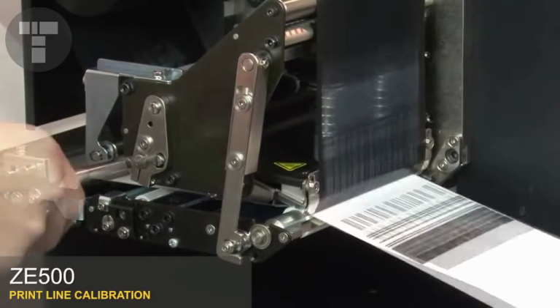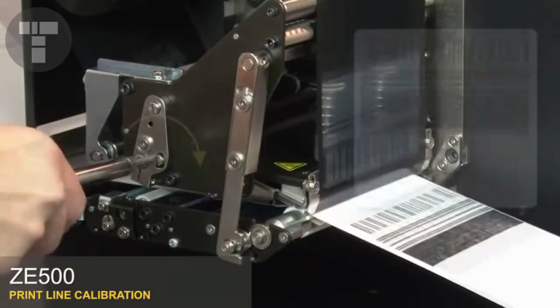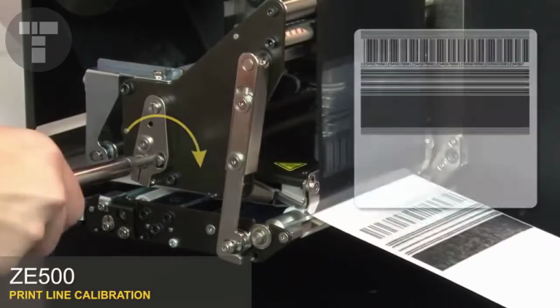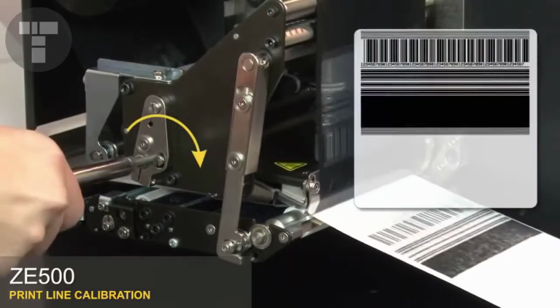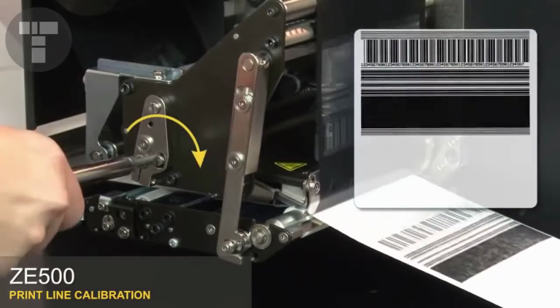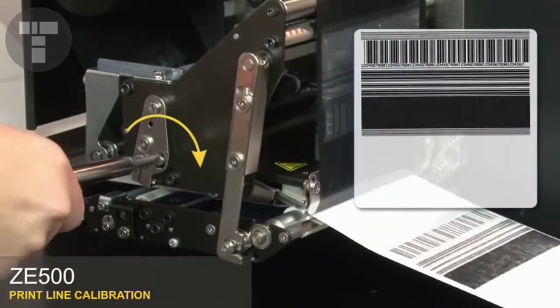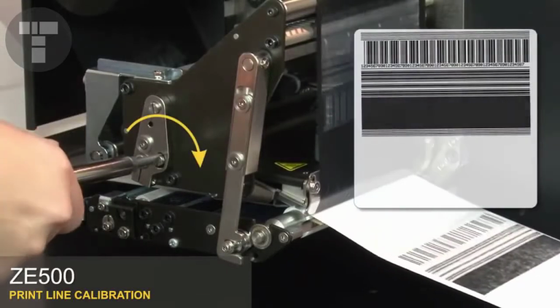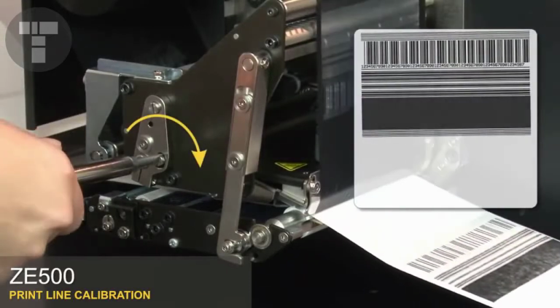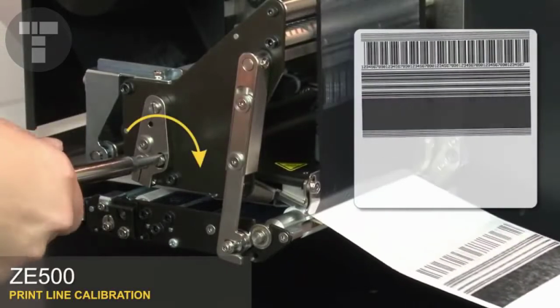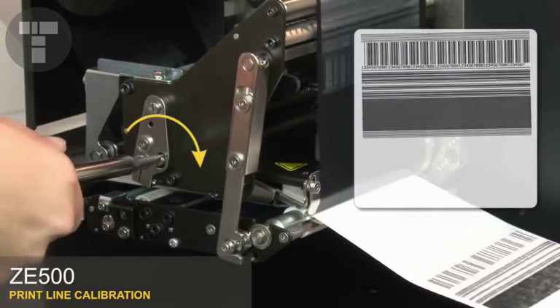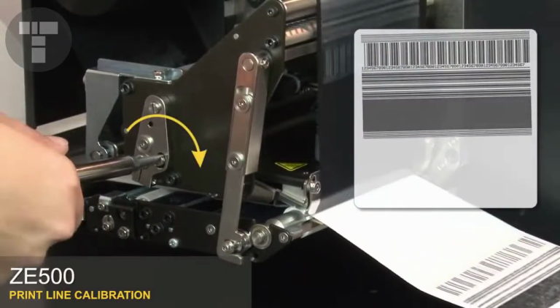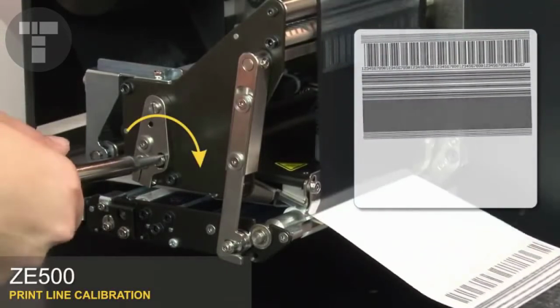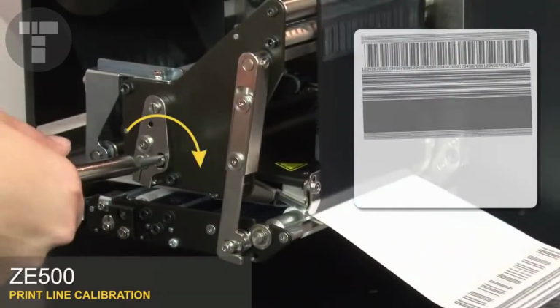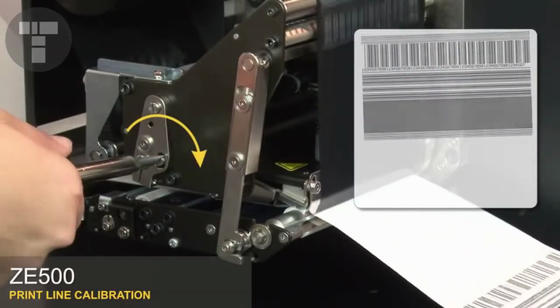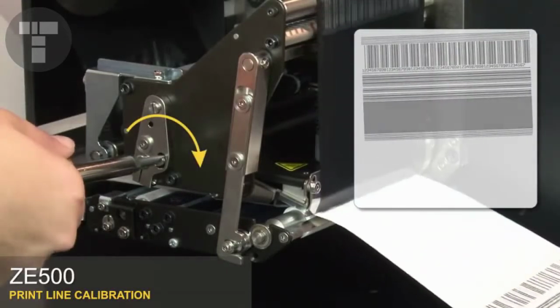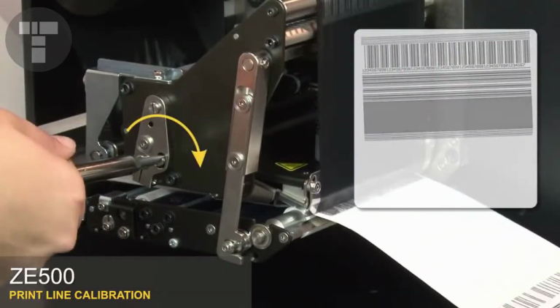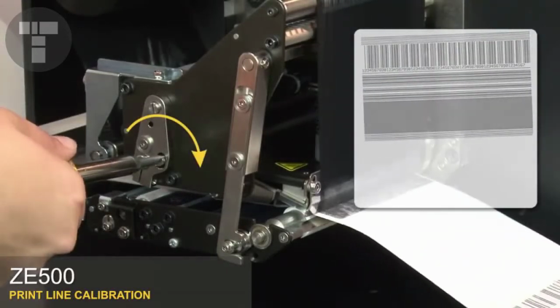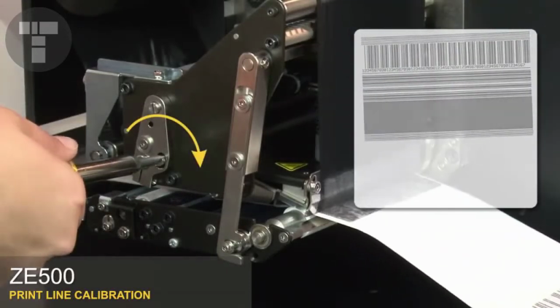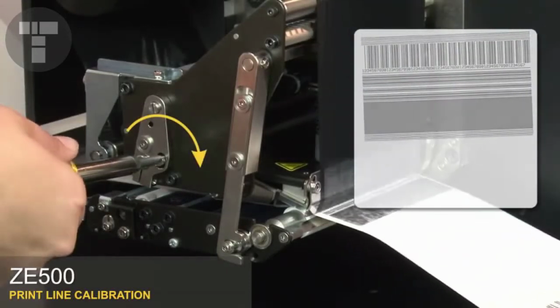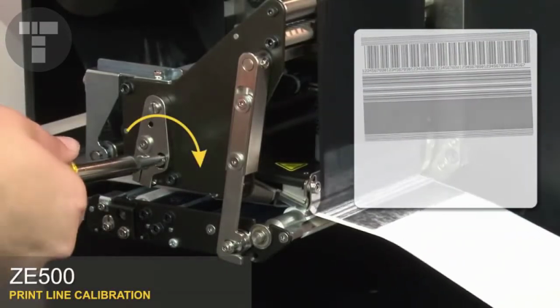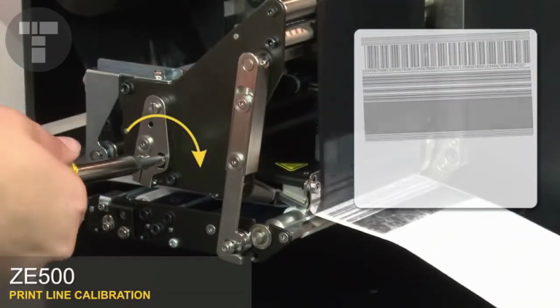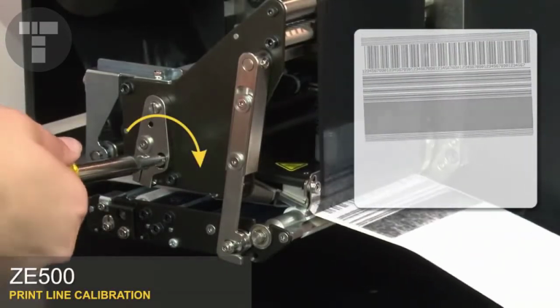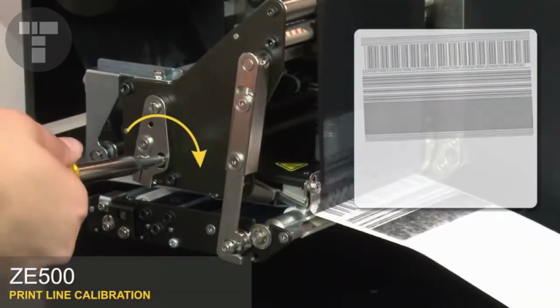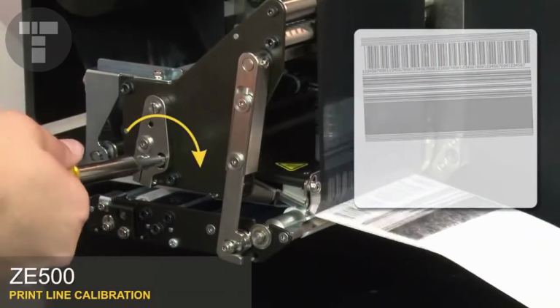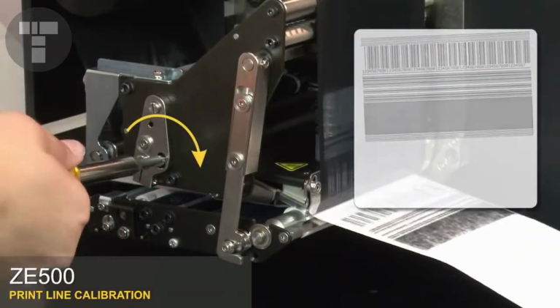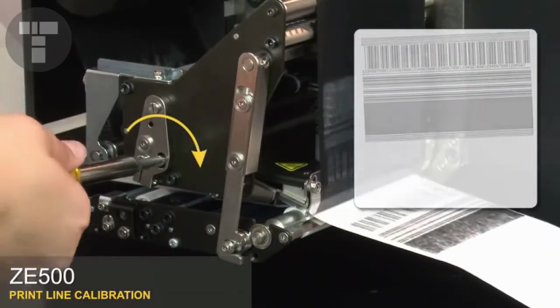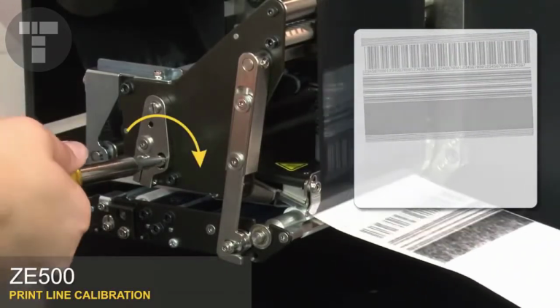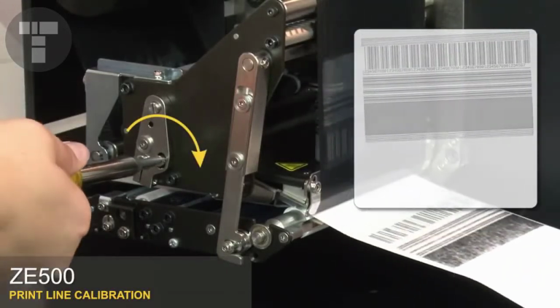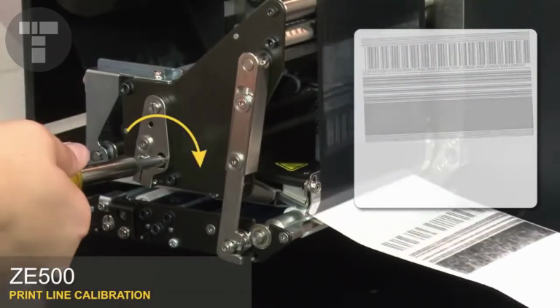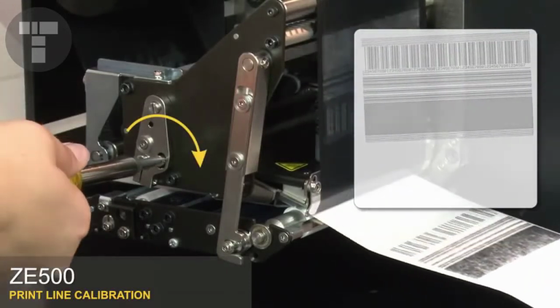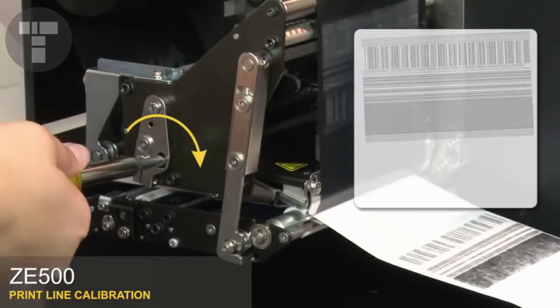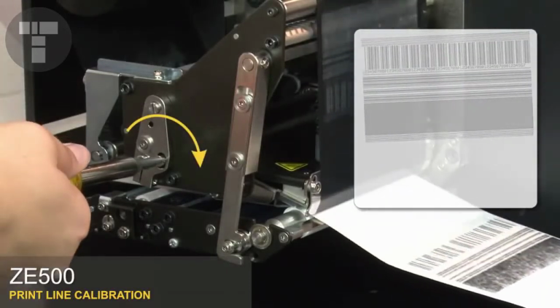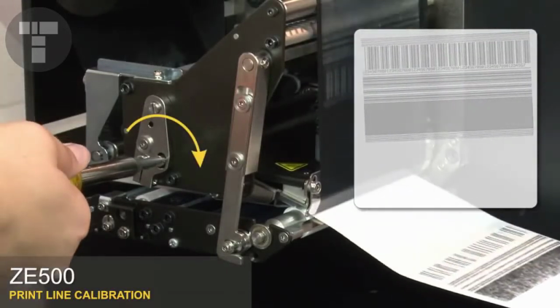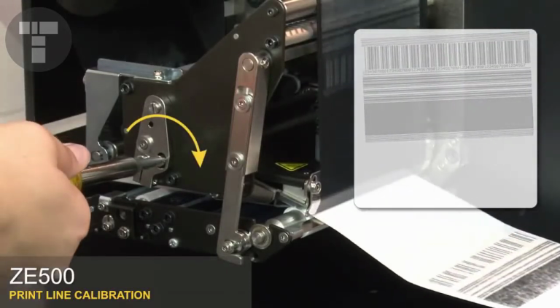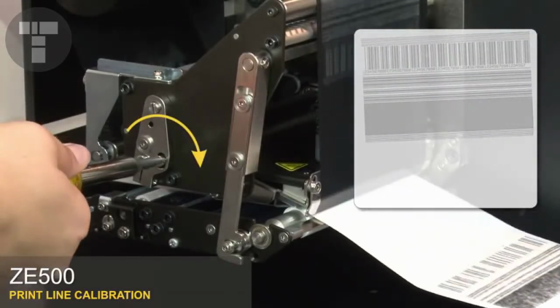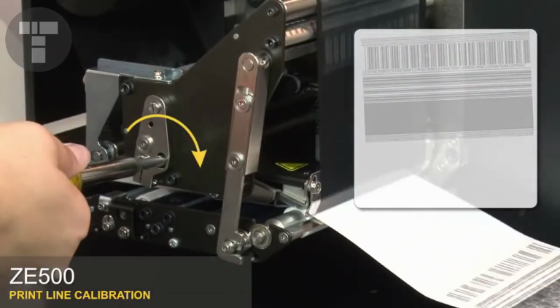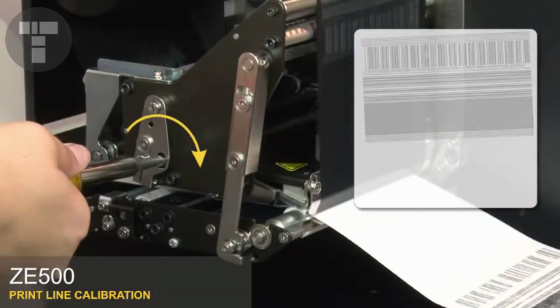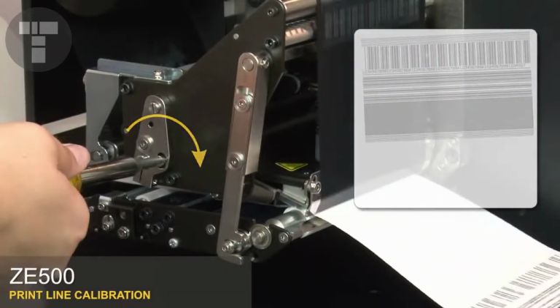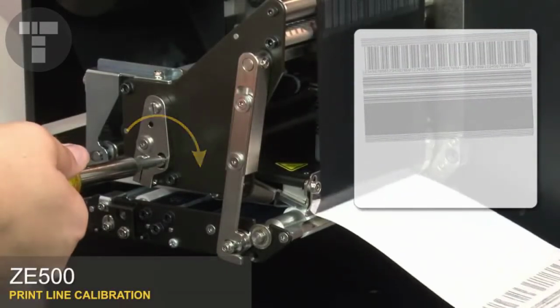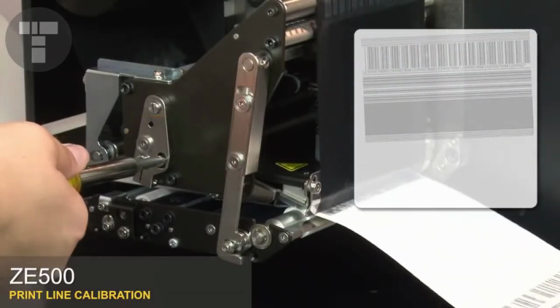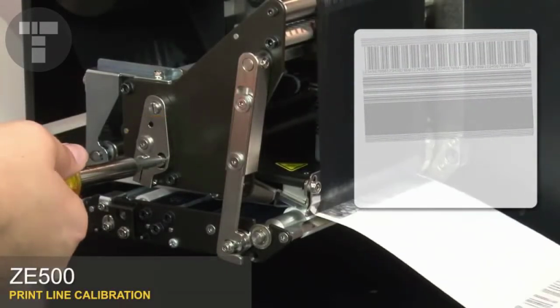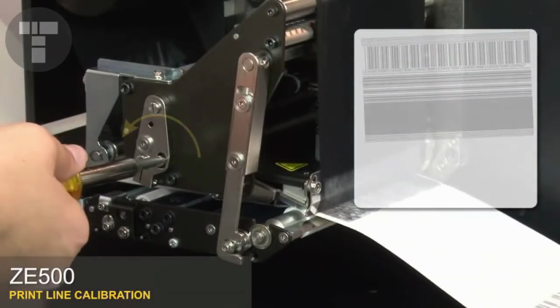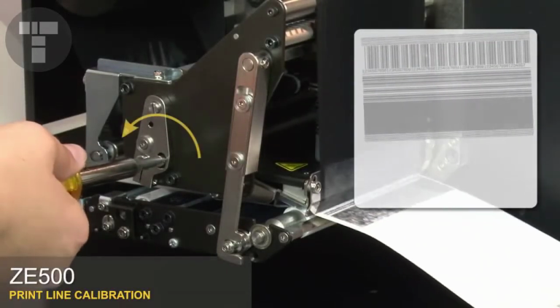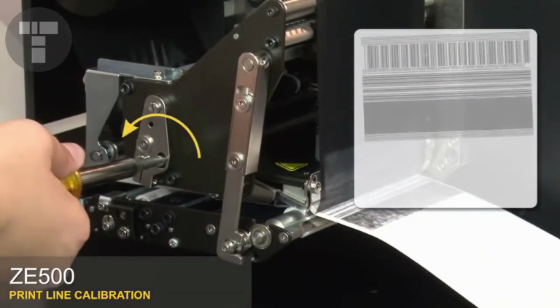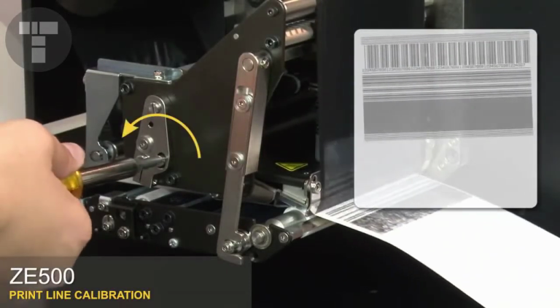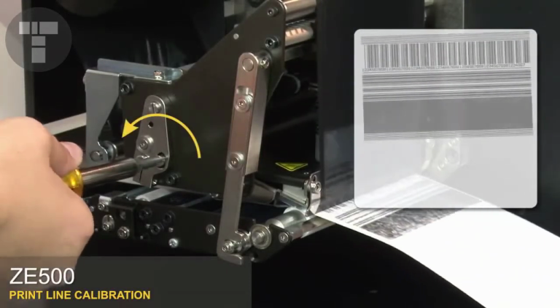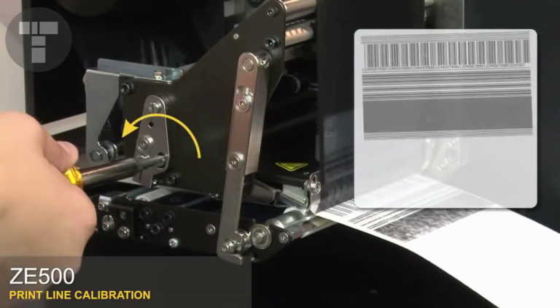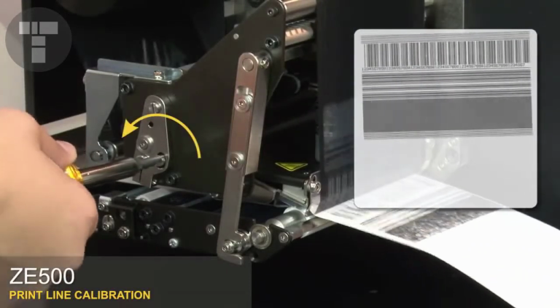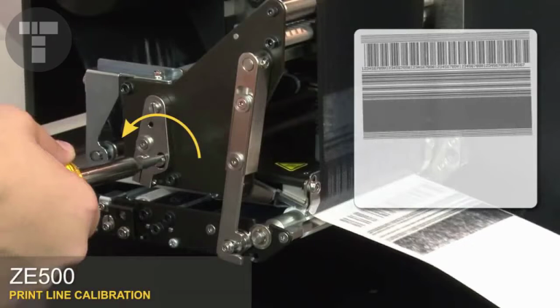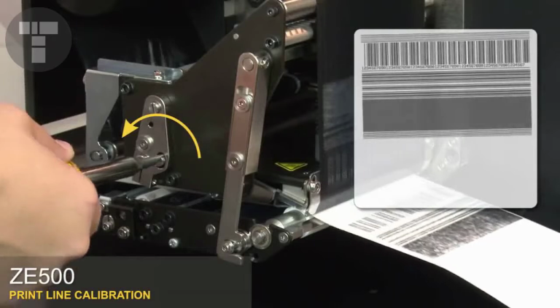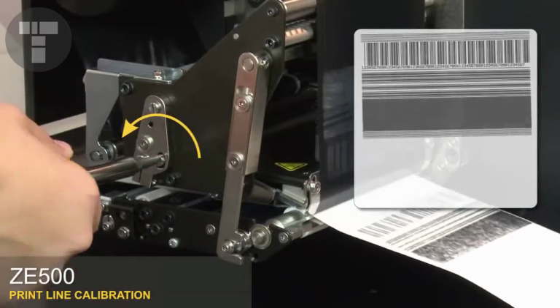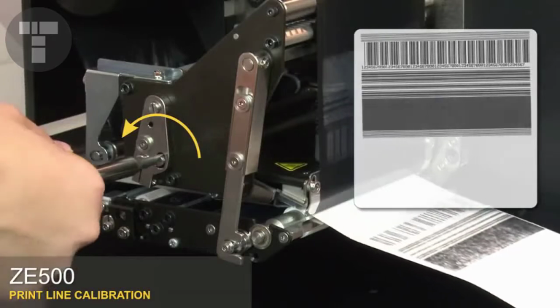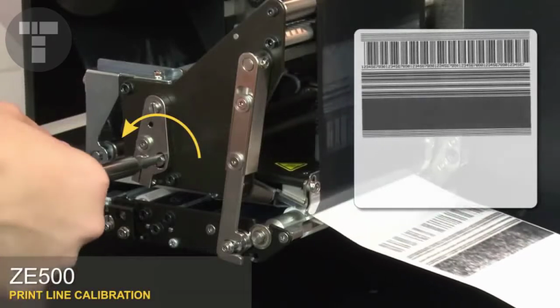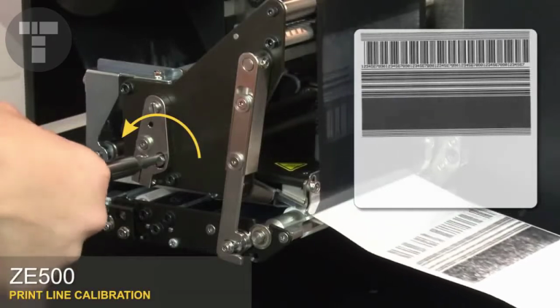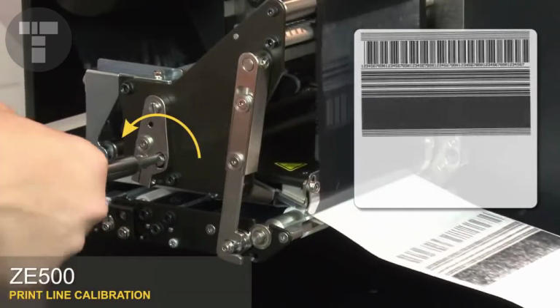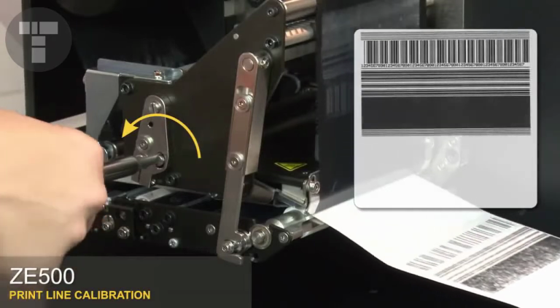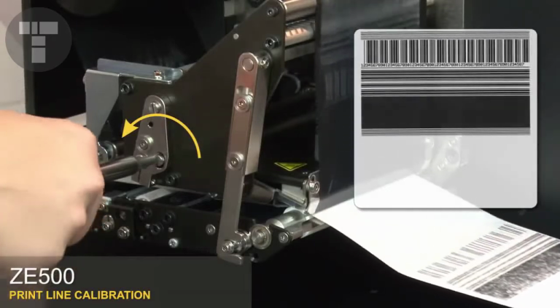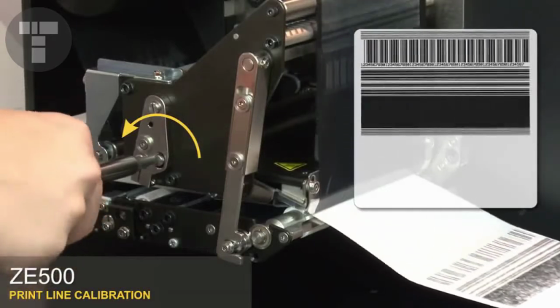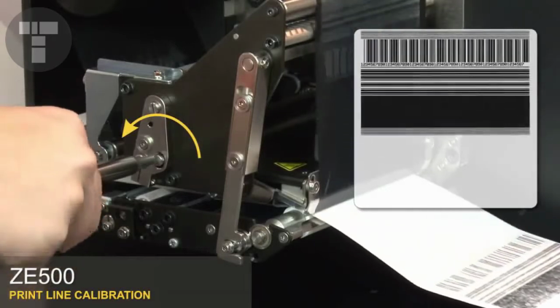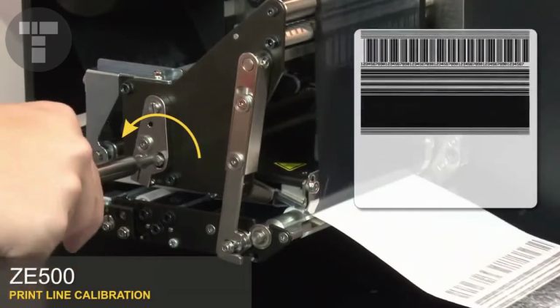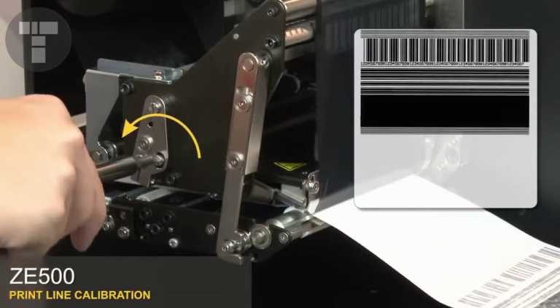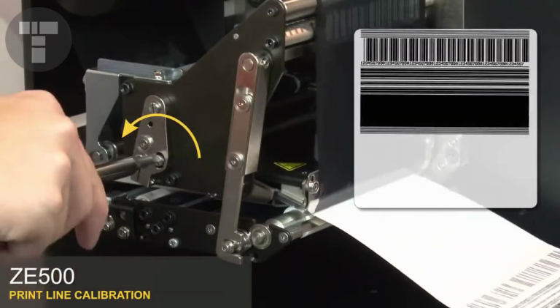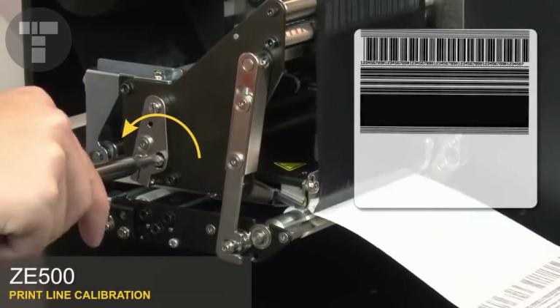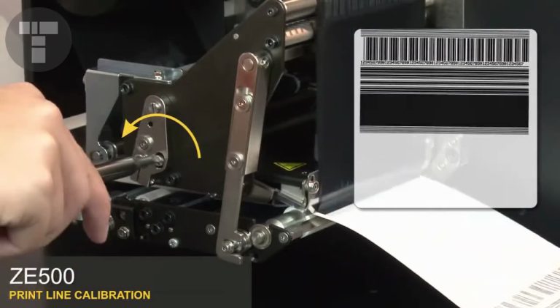While the labels are printing, rotate the skew adjuster back and forth until the horizontal lines print parallel to the edges of the label.